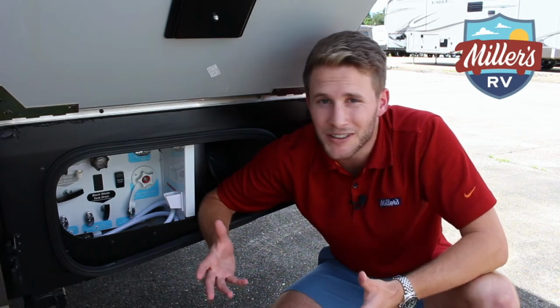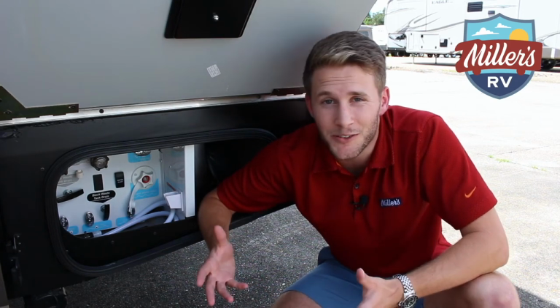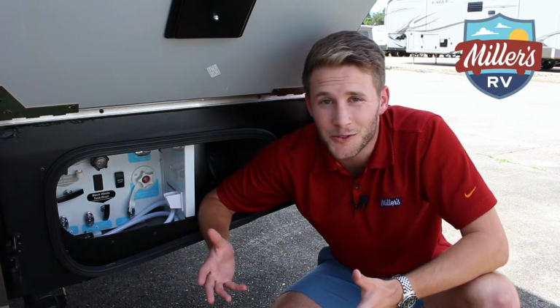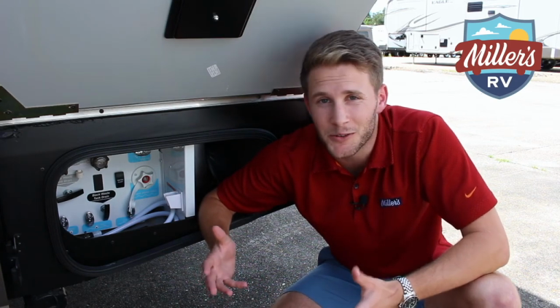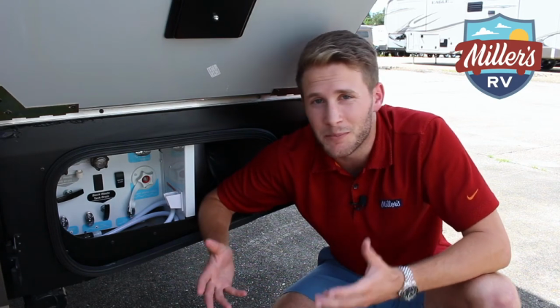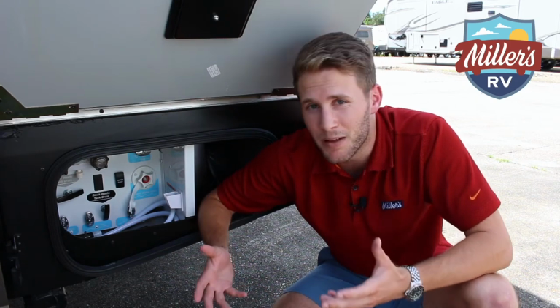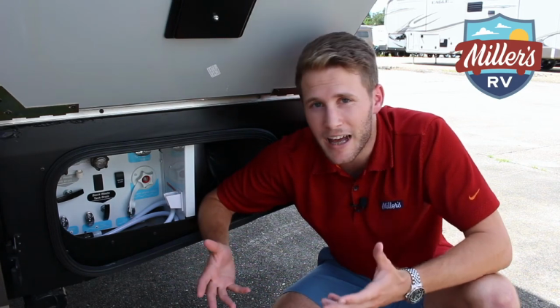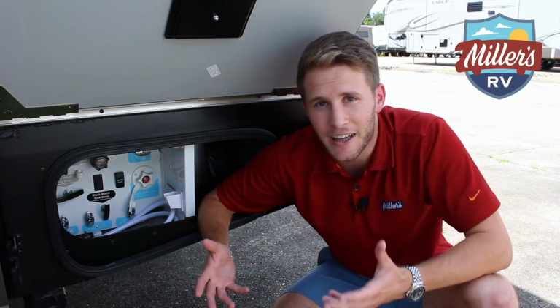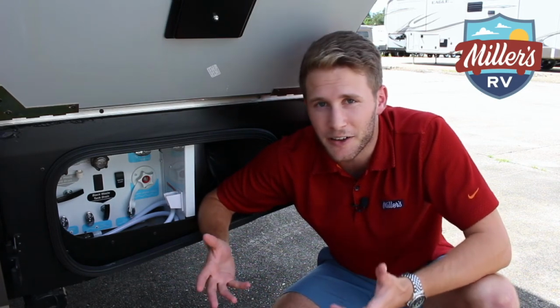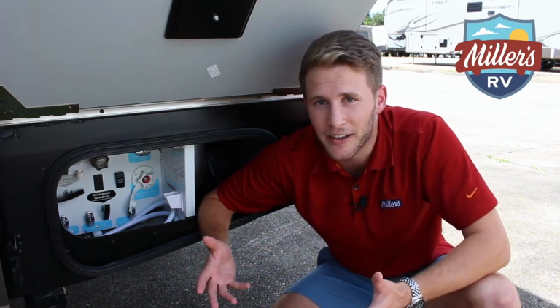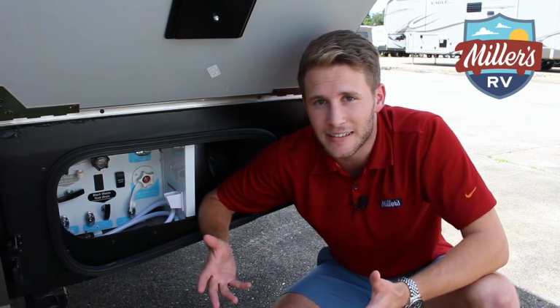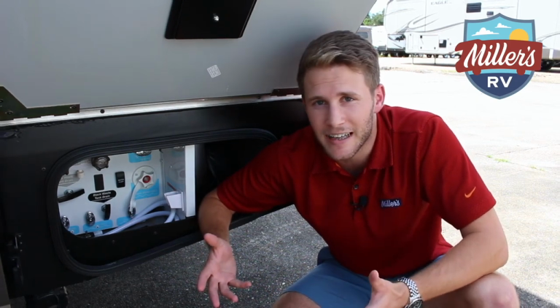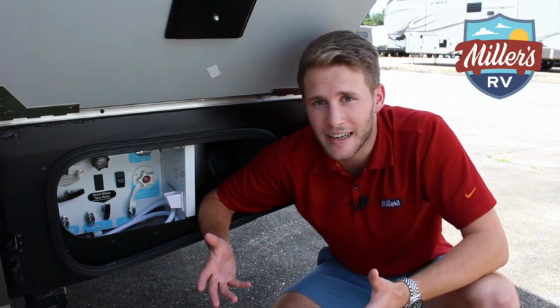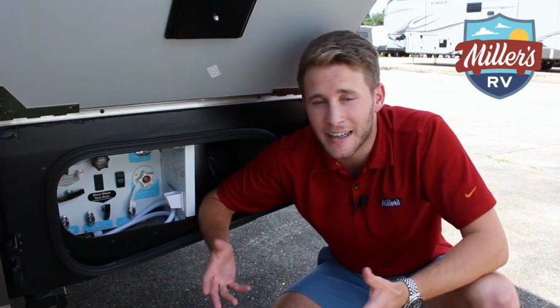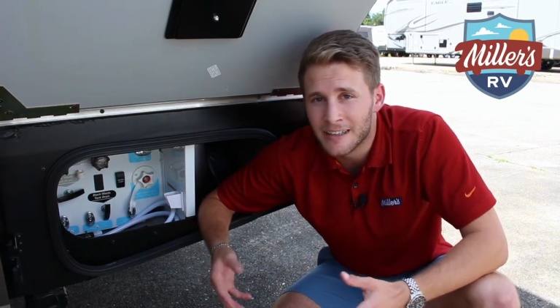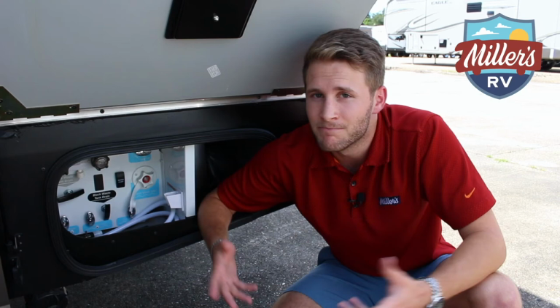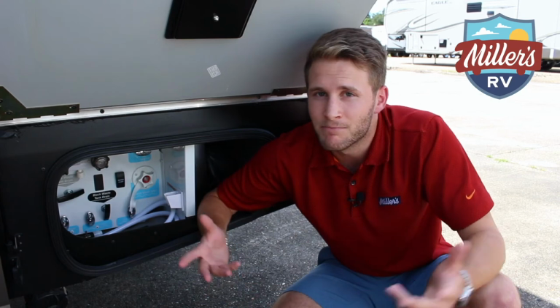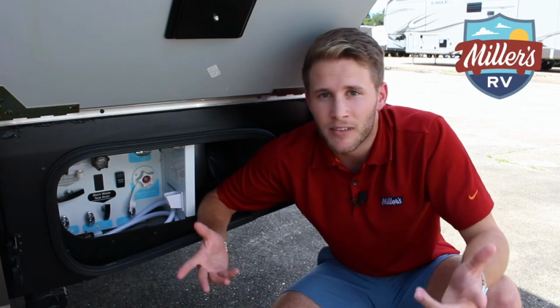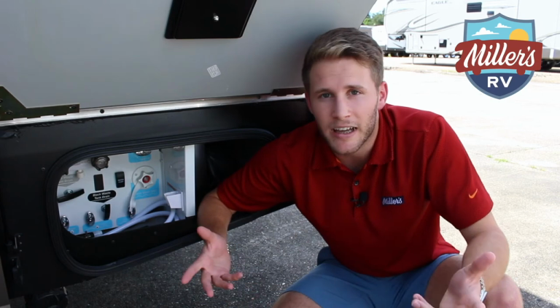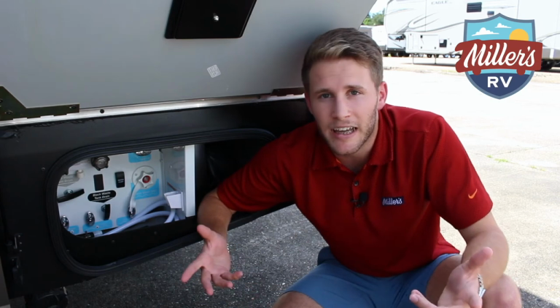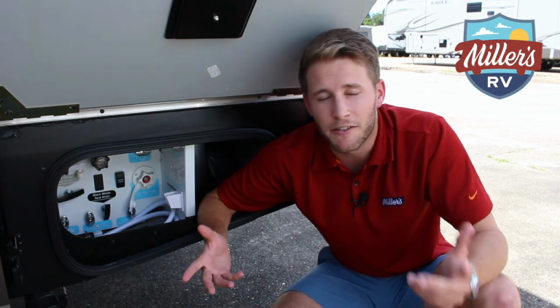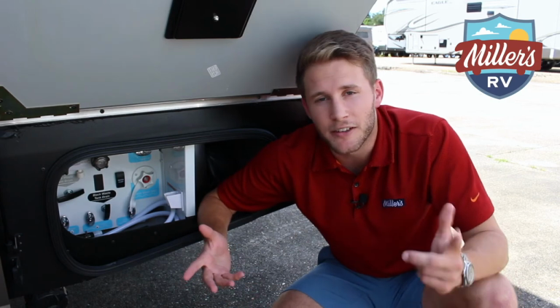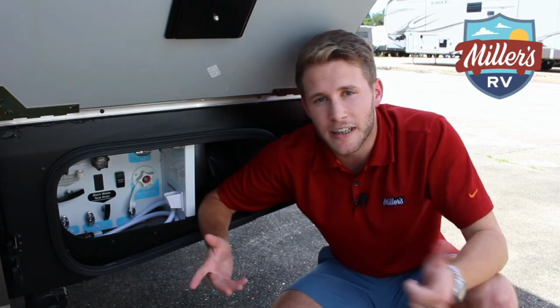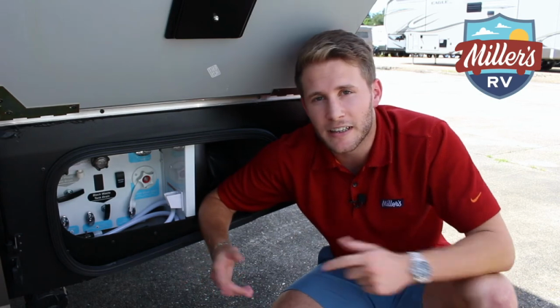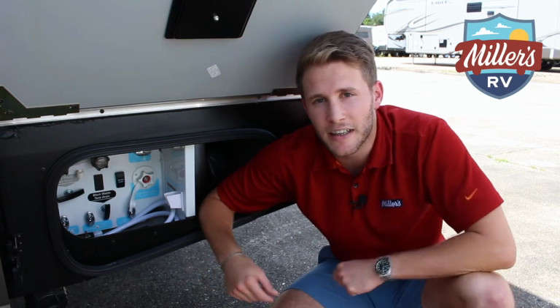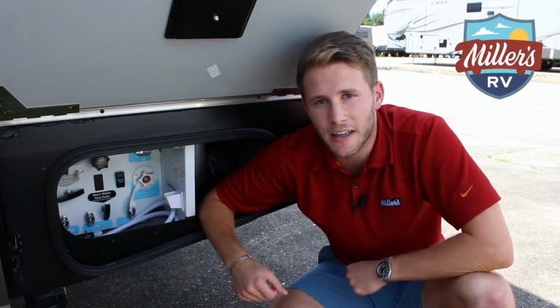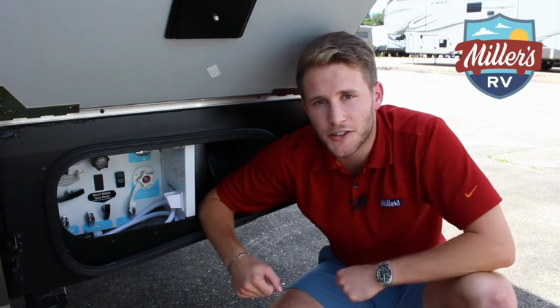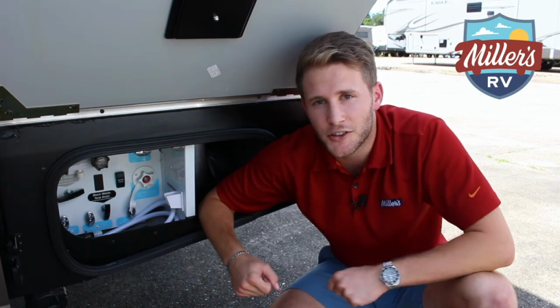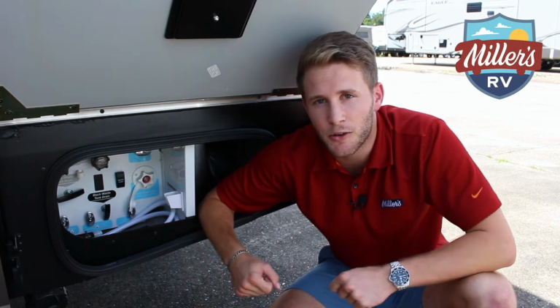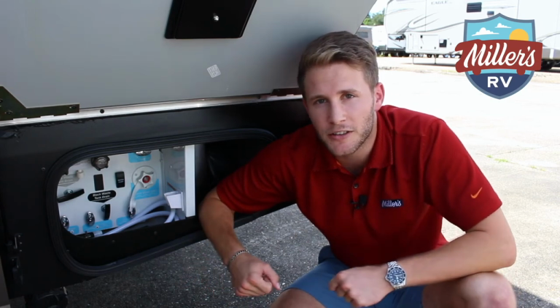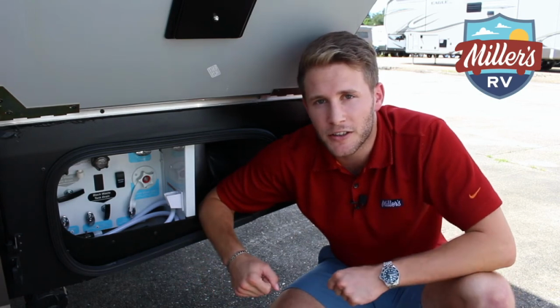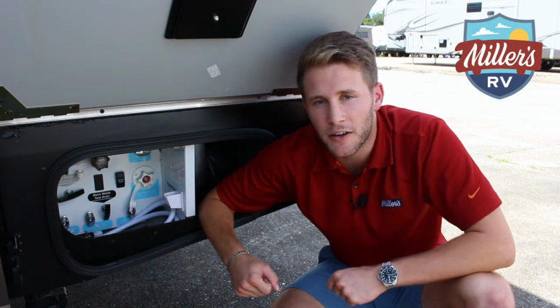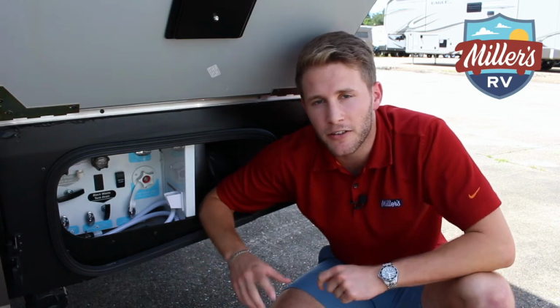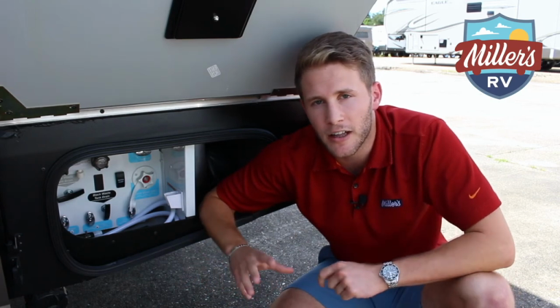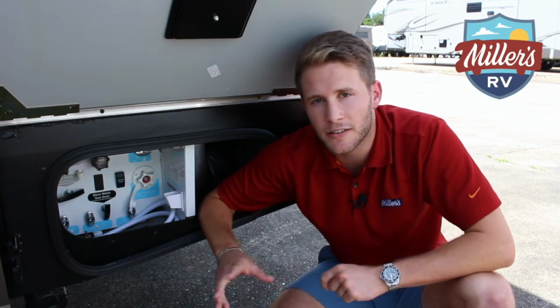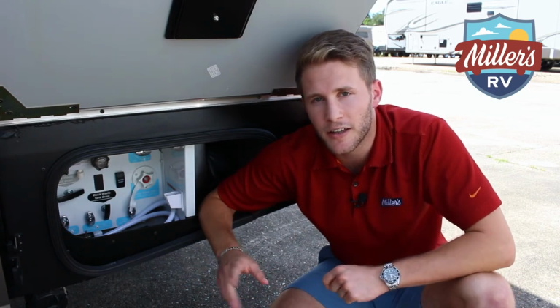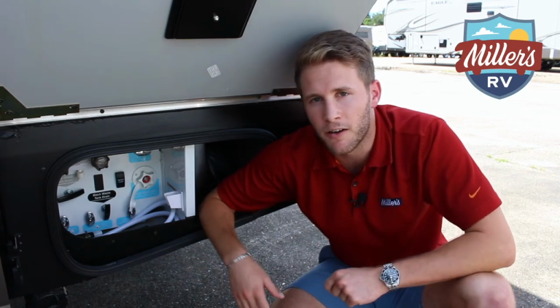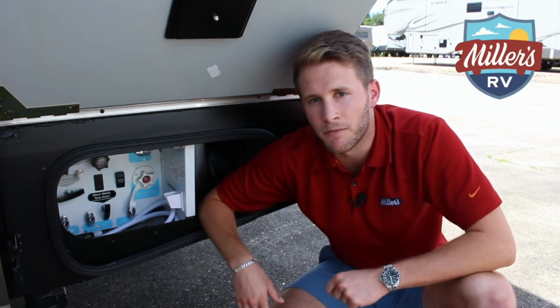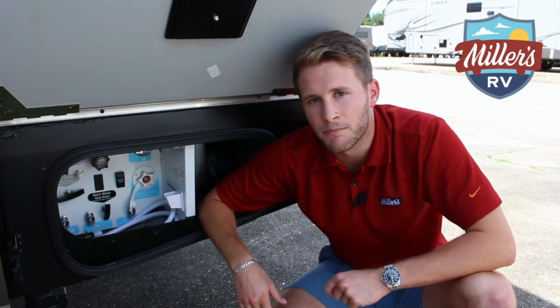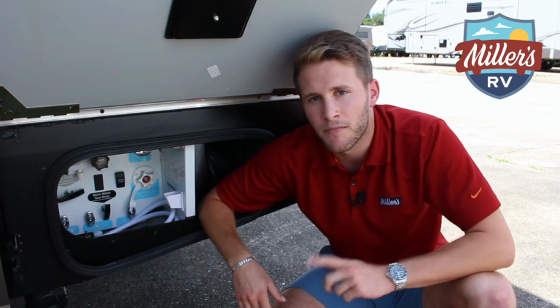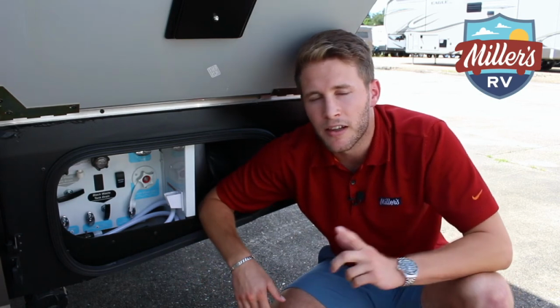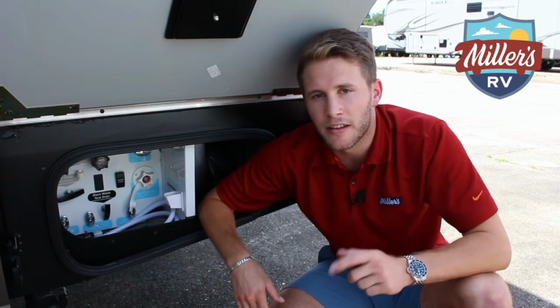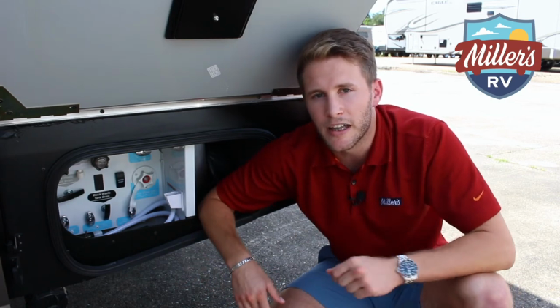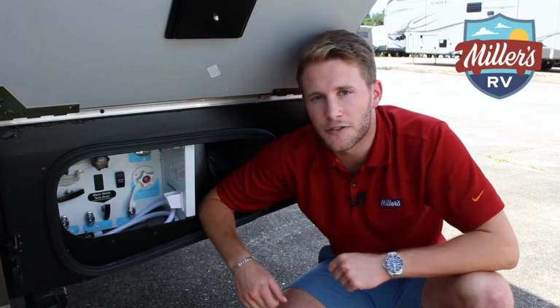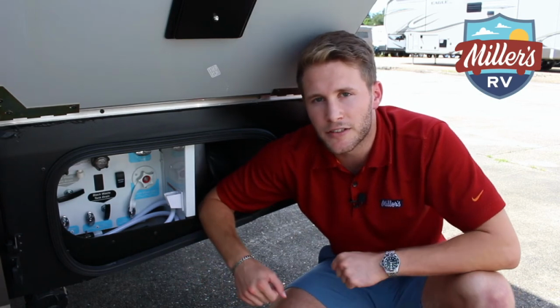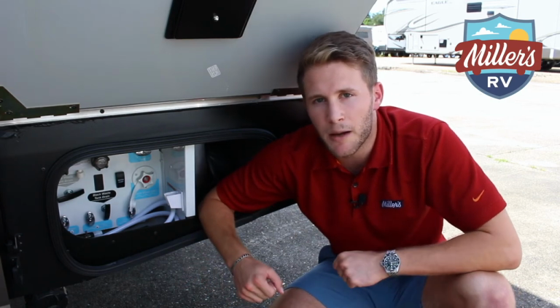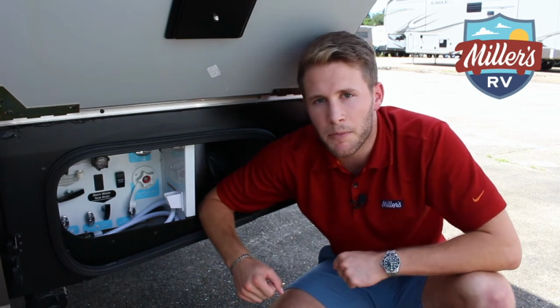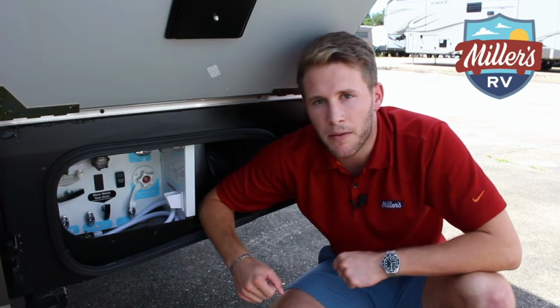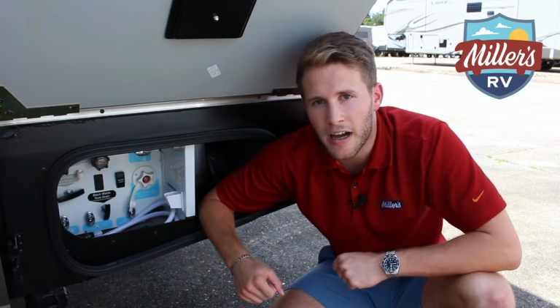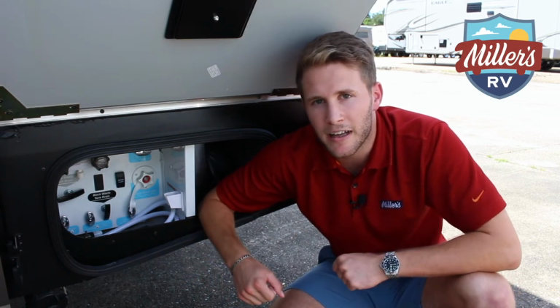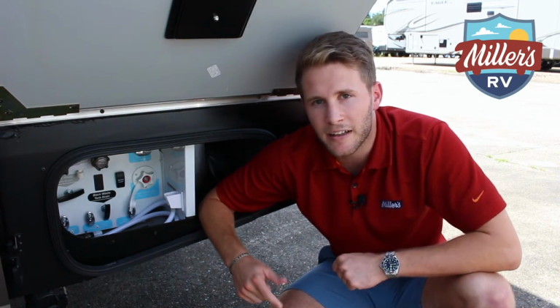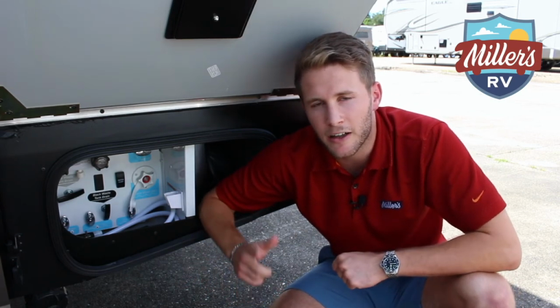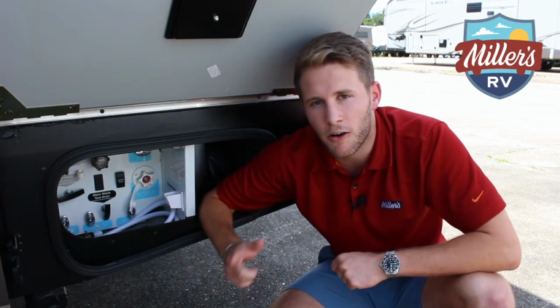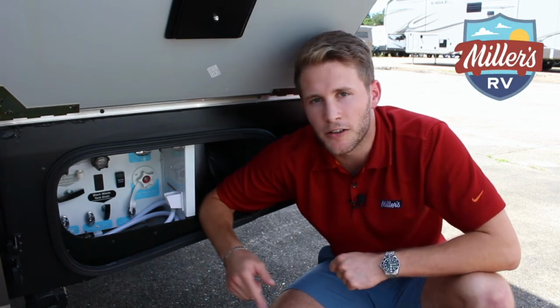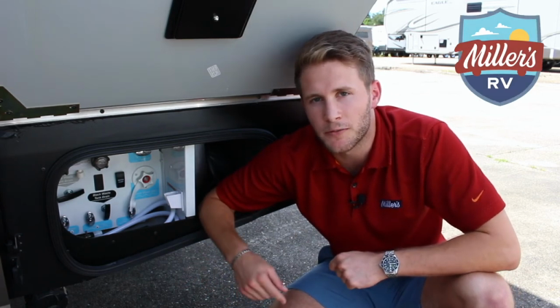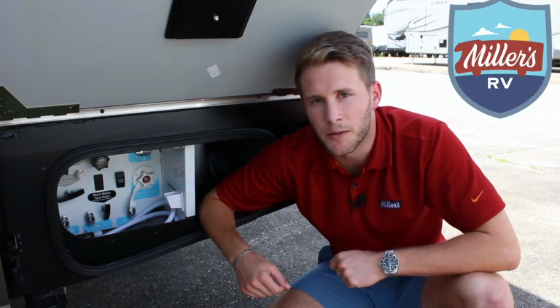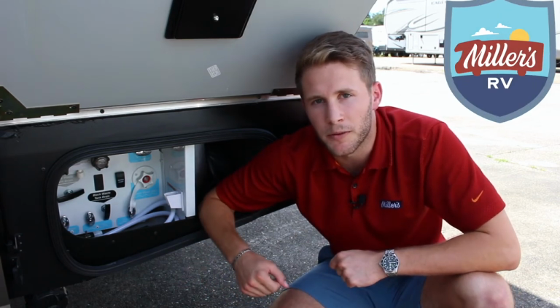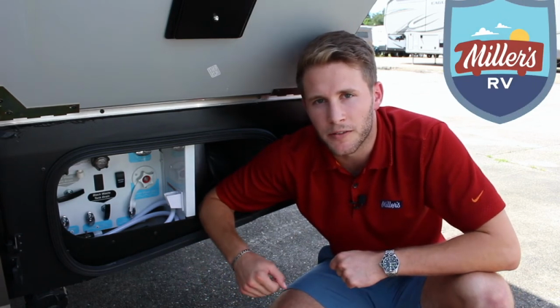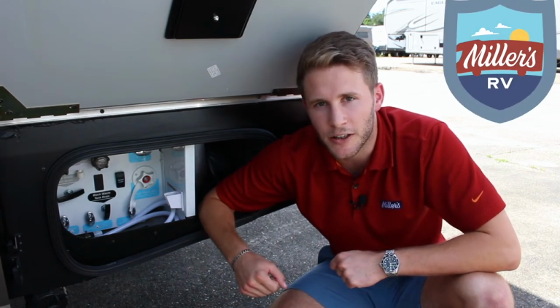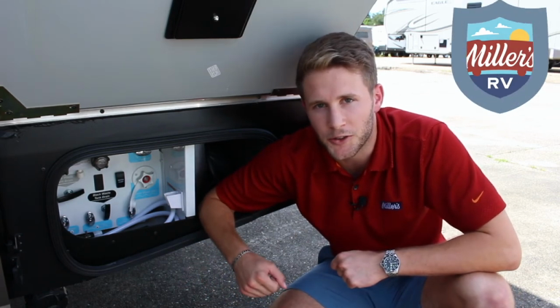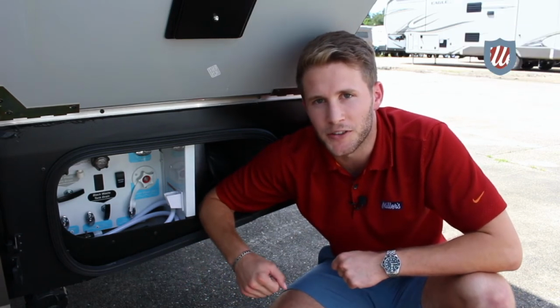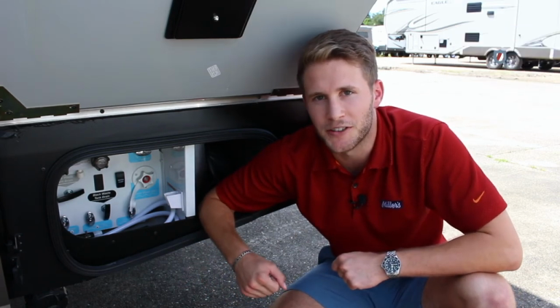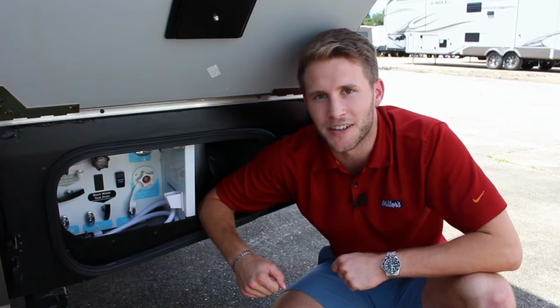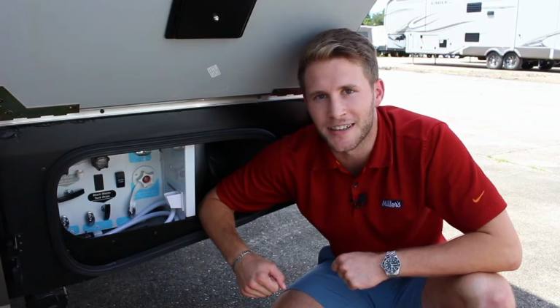I hope this answered a couple of questions that you had — what's the difference between black and gray tank? If there's anything else that you want us to cover, let us know. Thanks for stopping by and always remember, enjoy the journey.